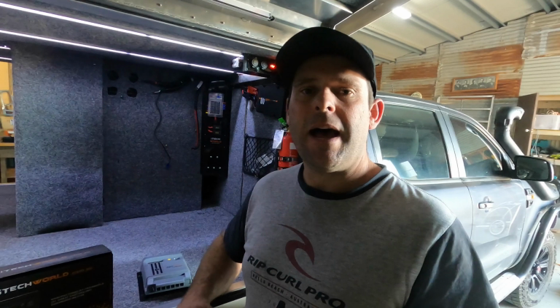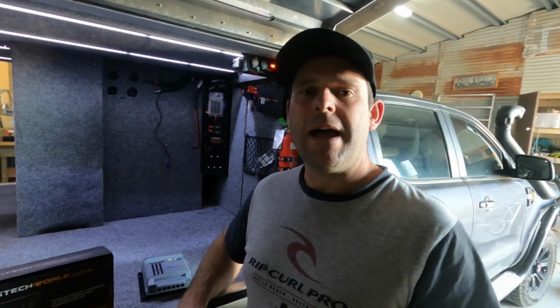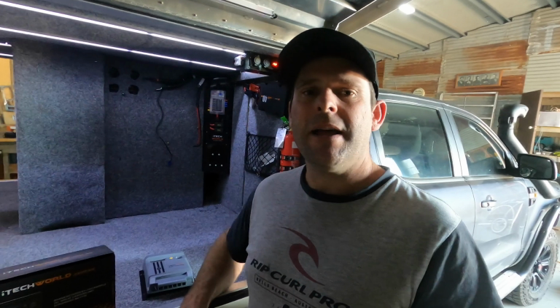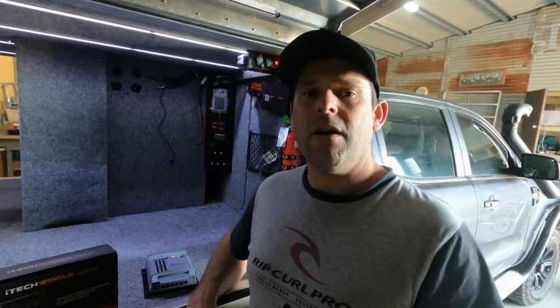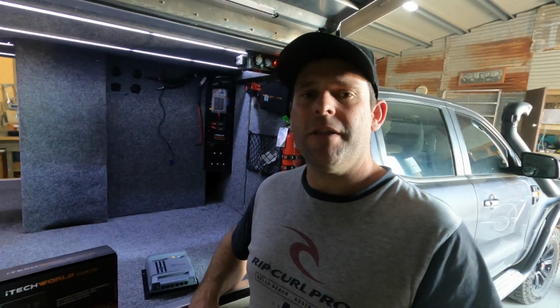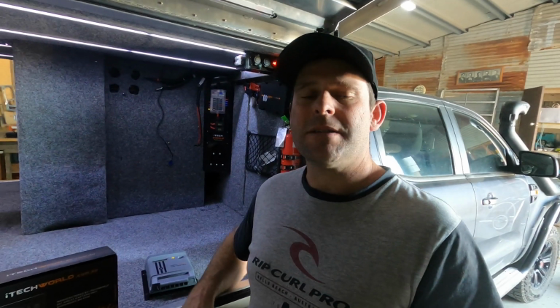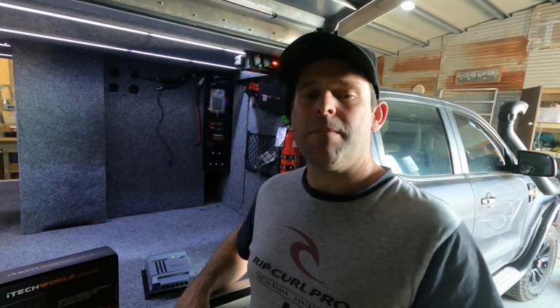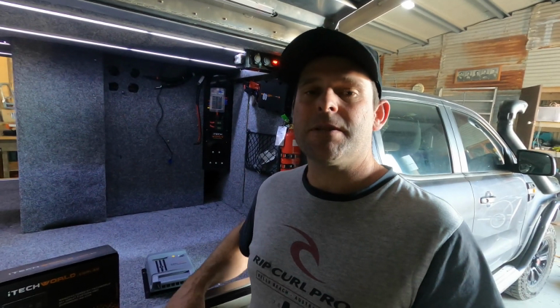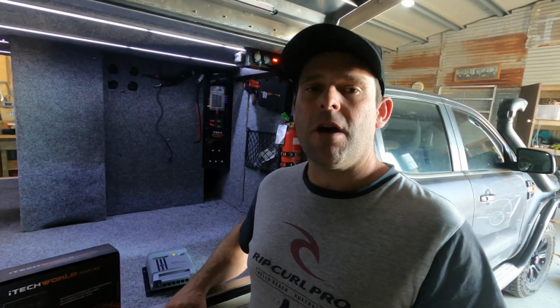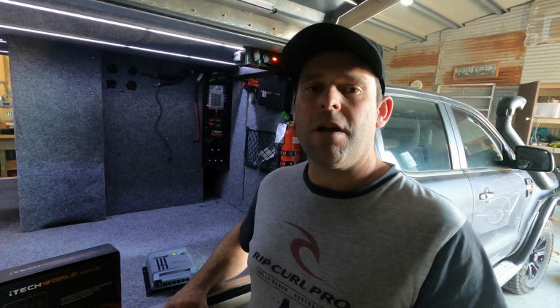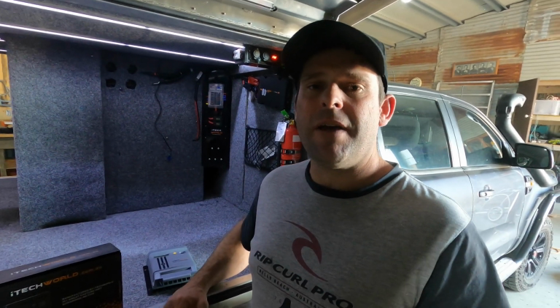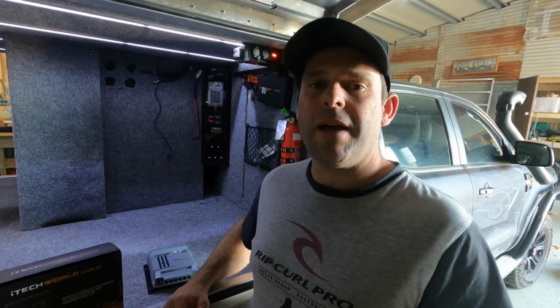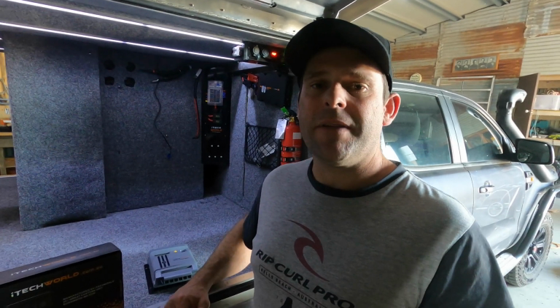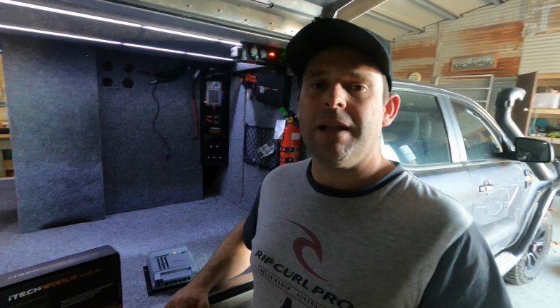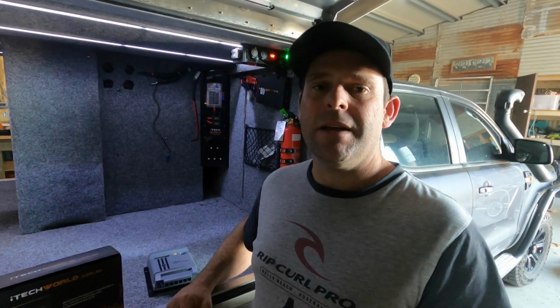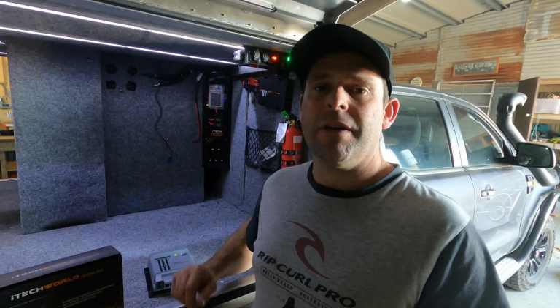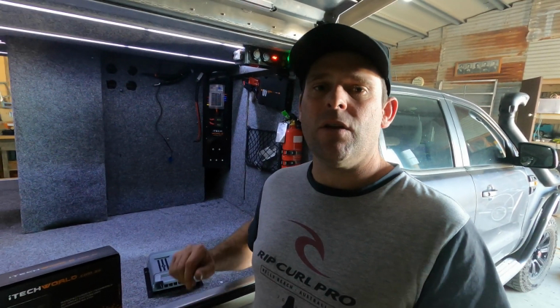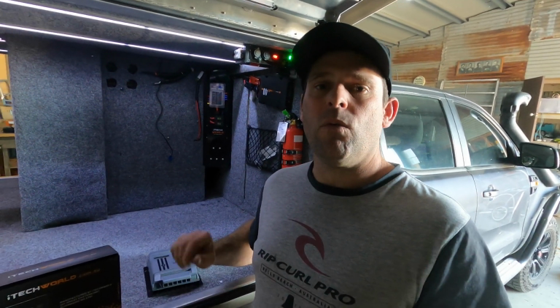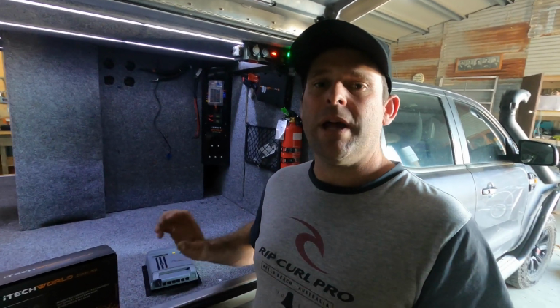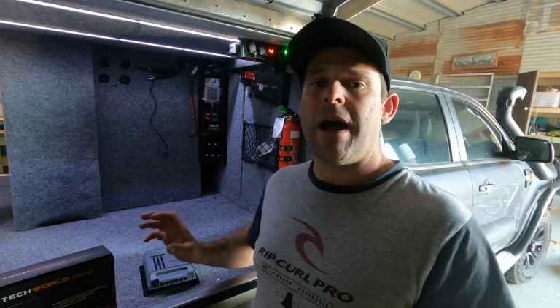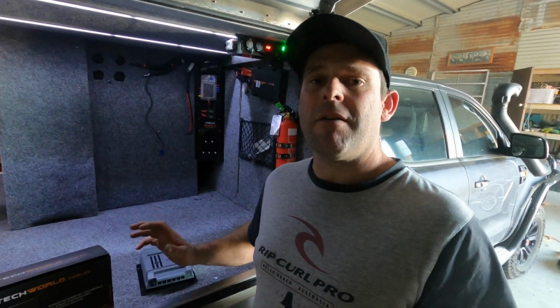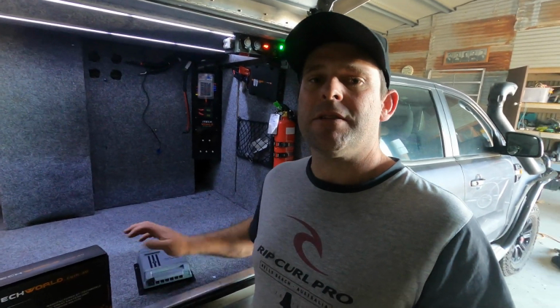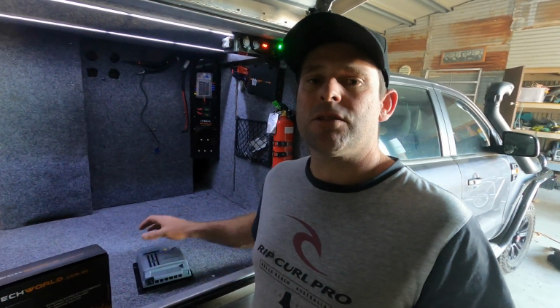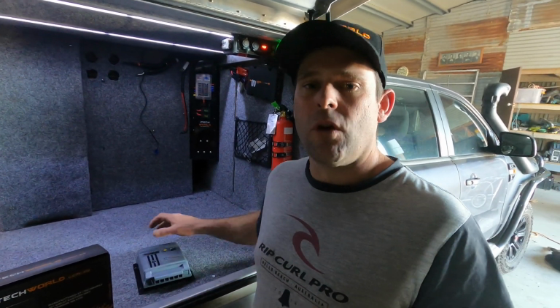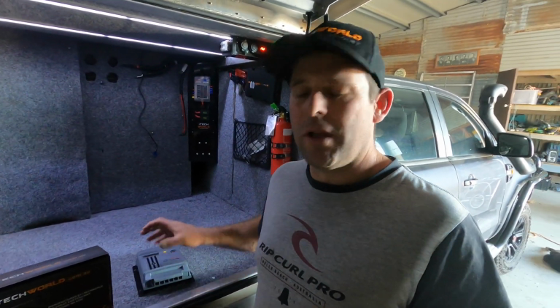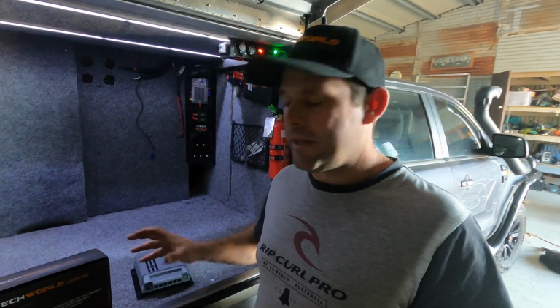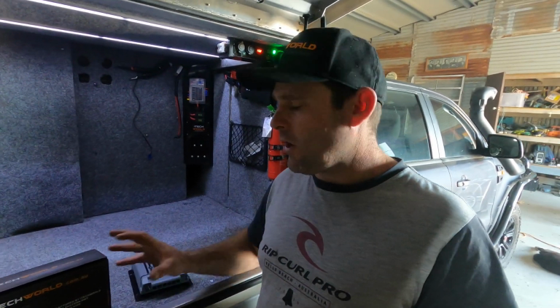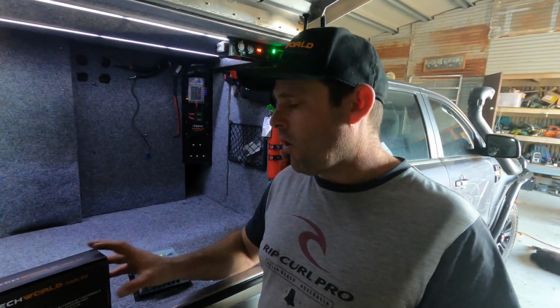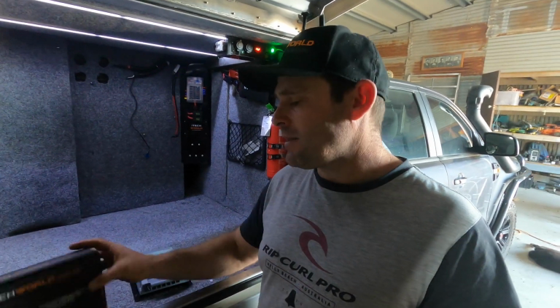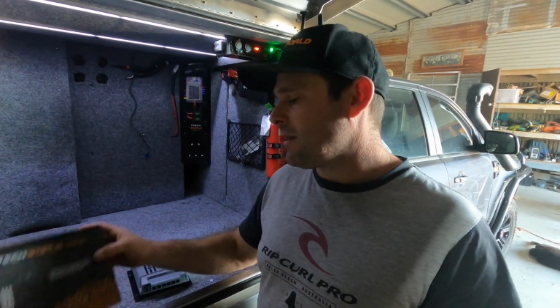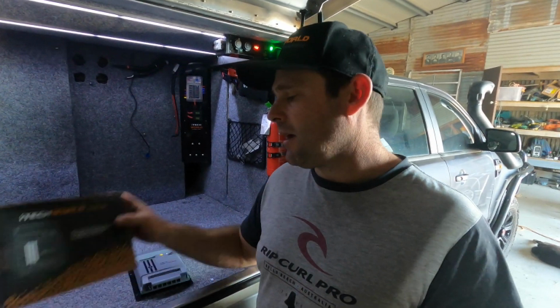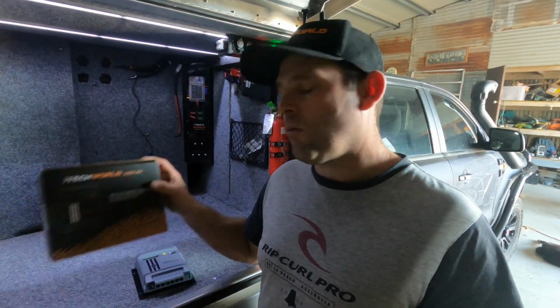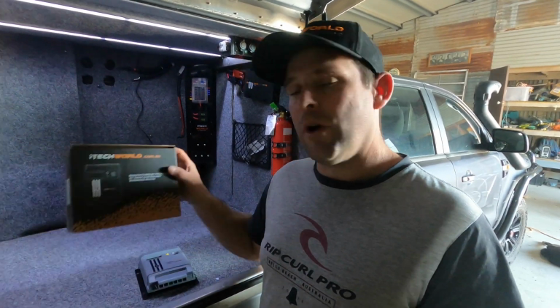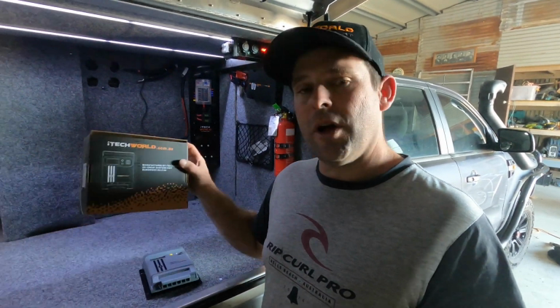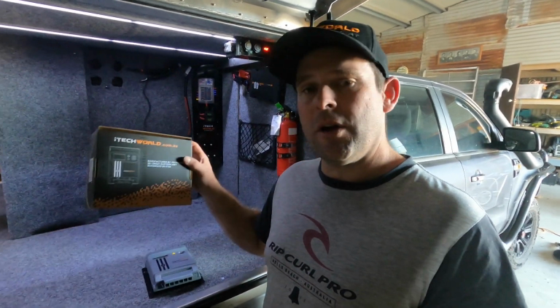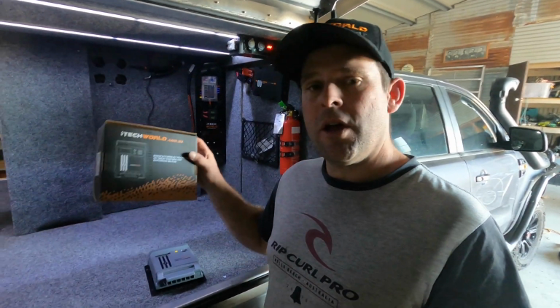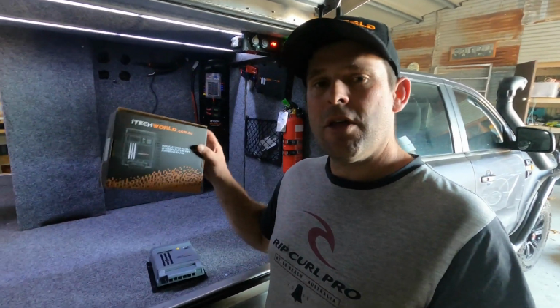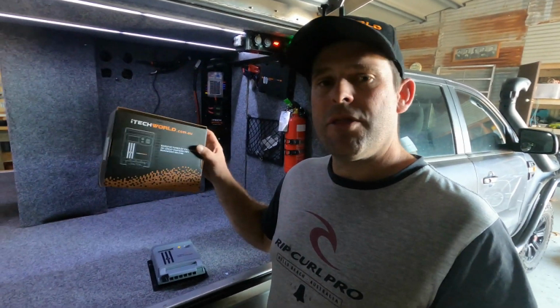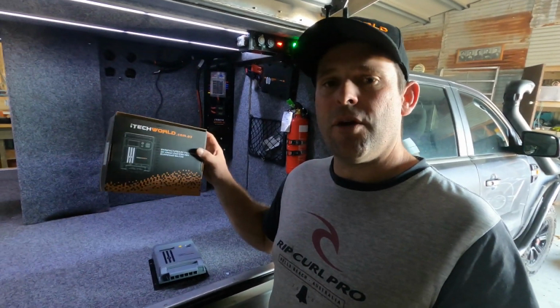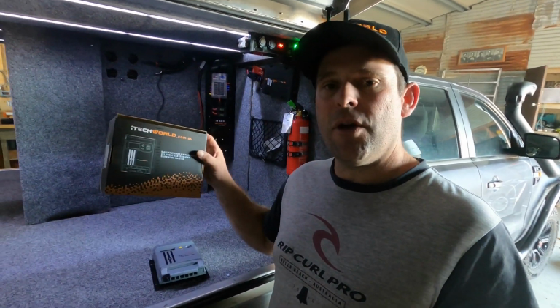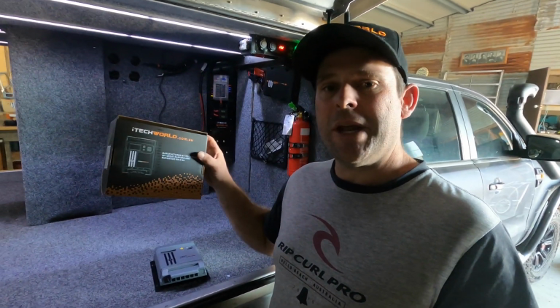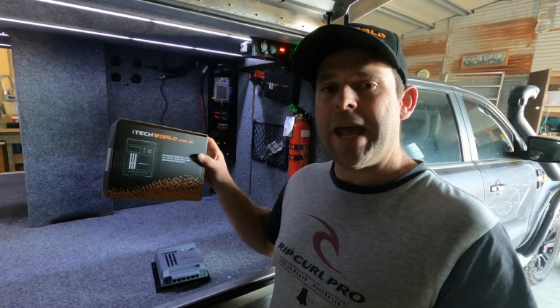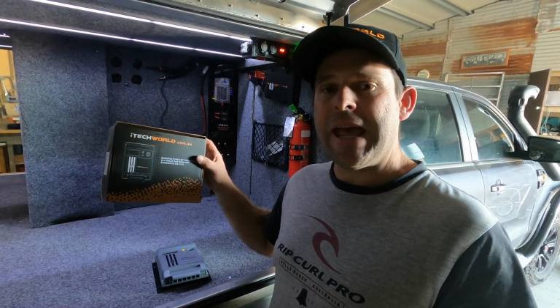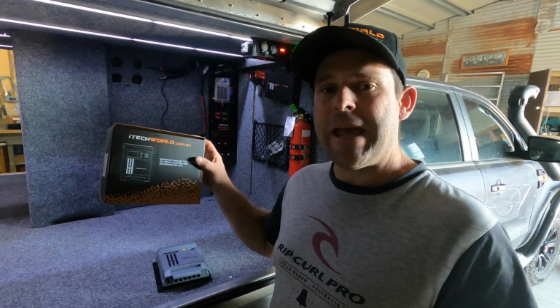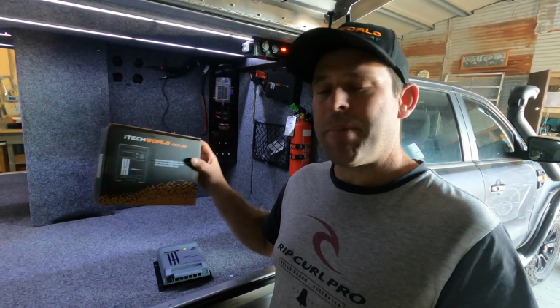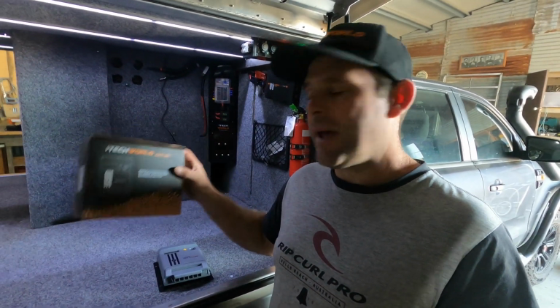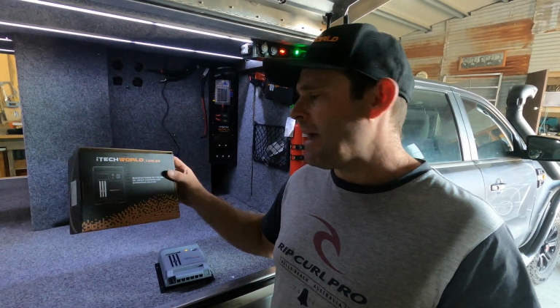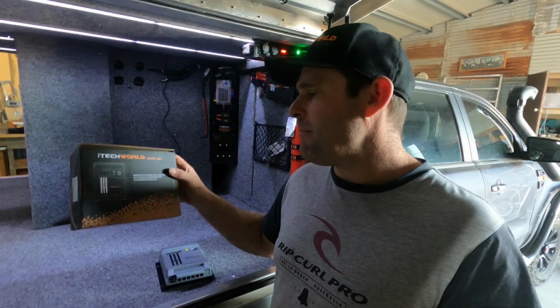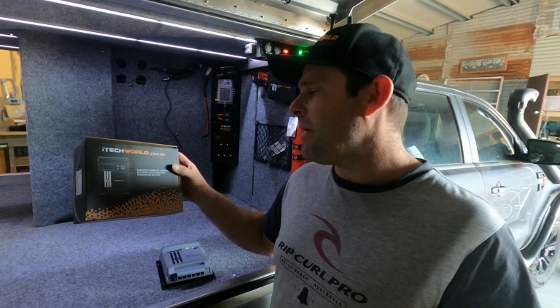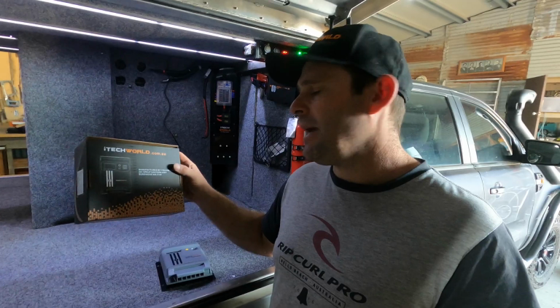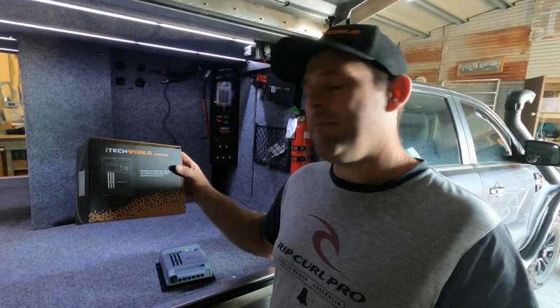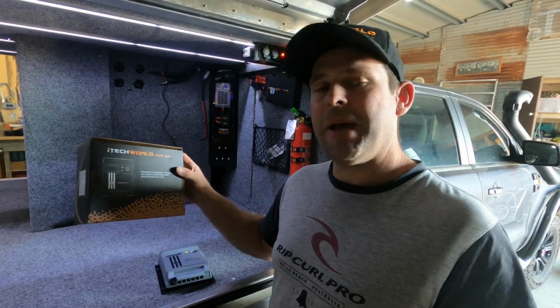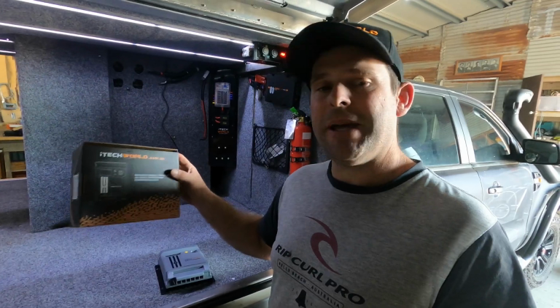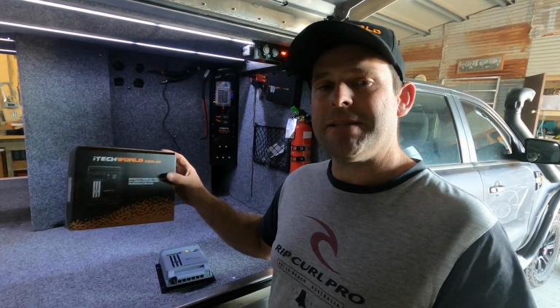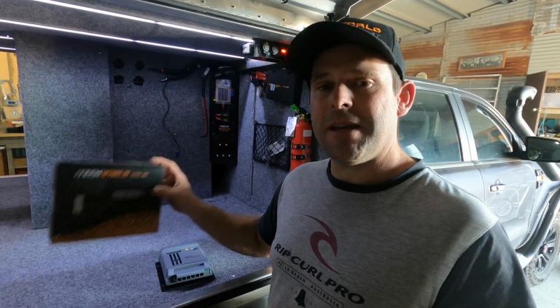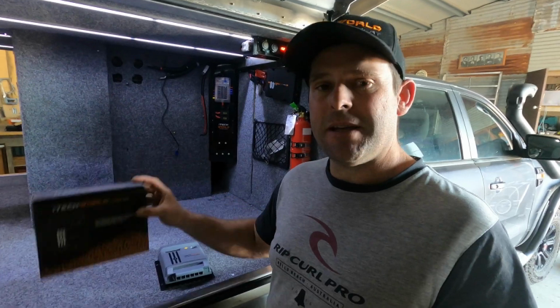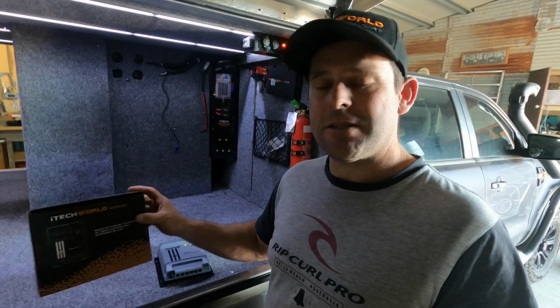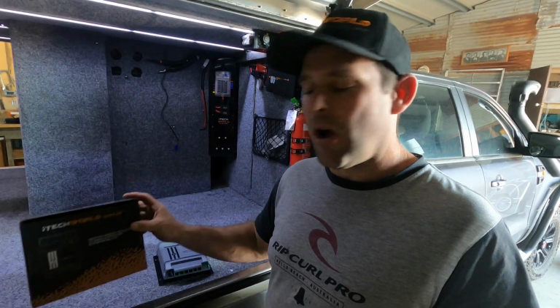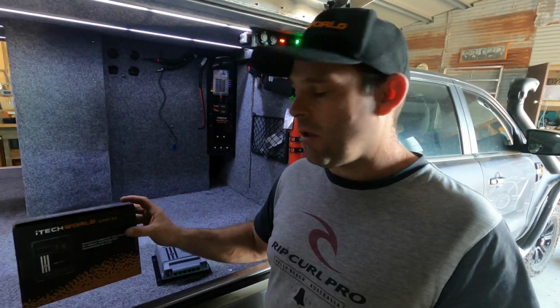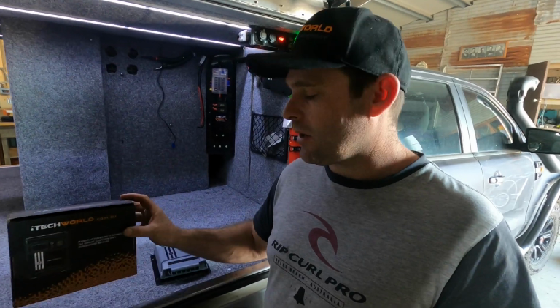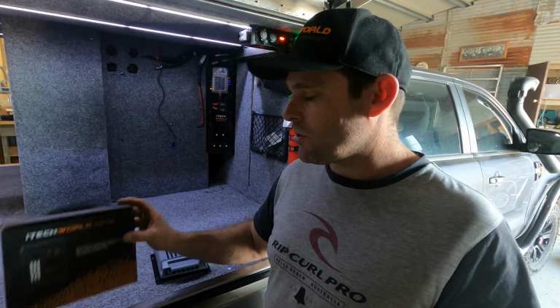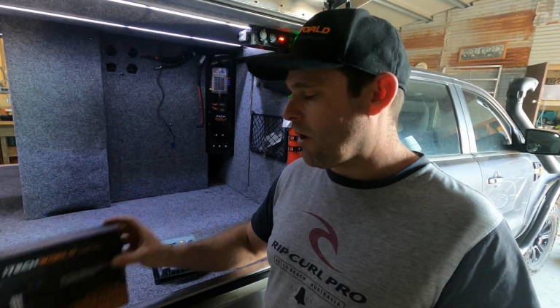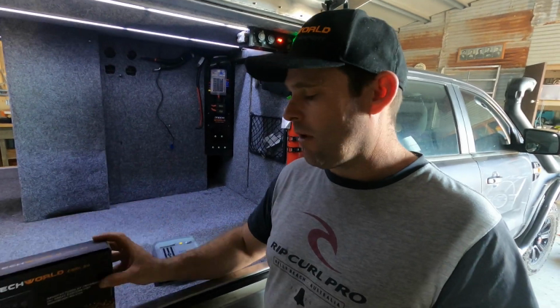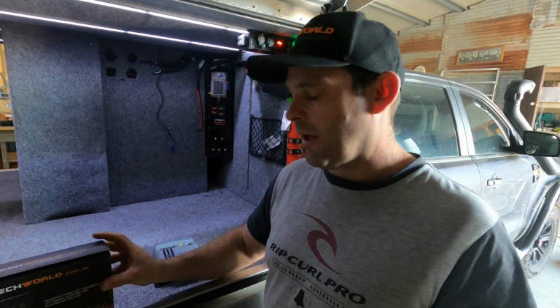G'day, on this episode of Out There Livin, we are installing the iTech World 30 Amp MPPT Solar Controller.